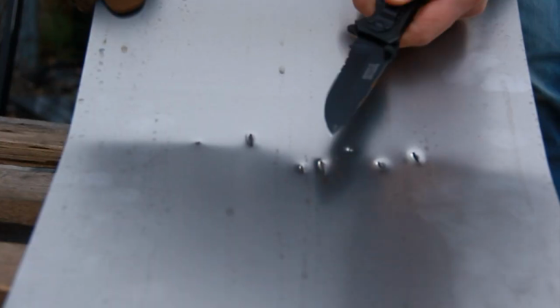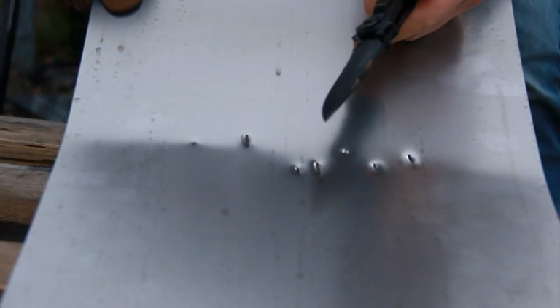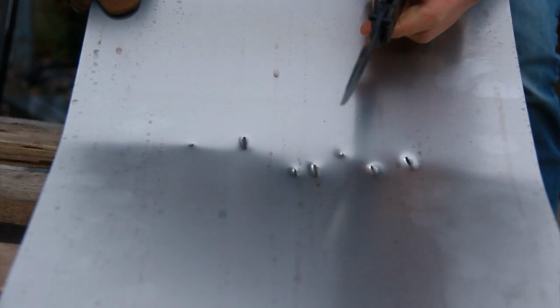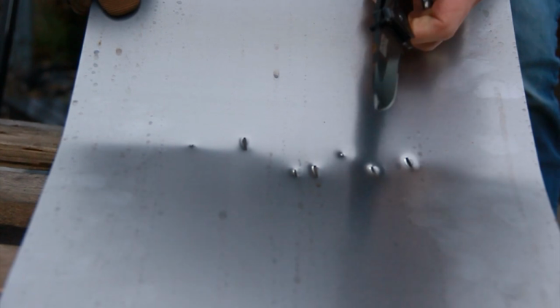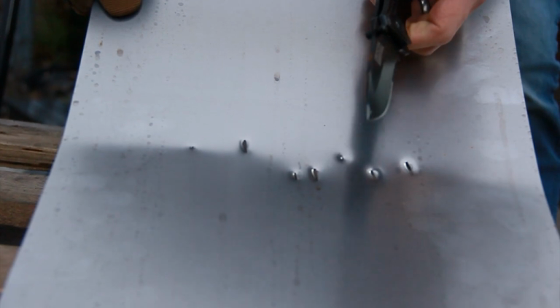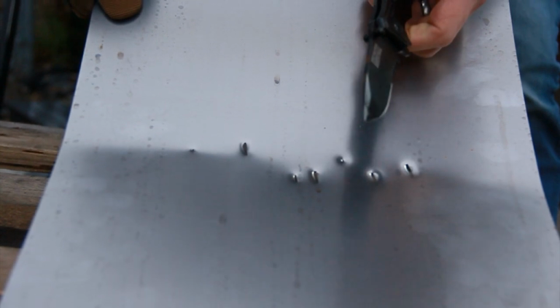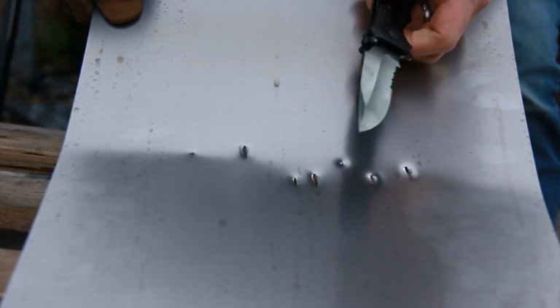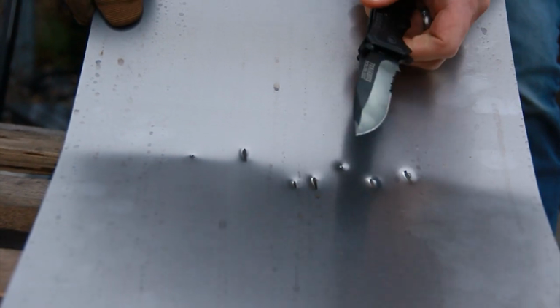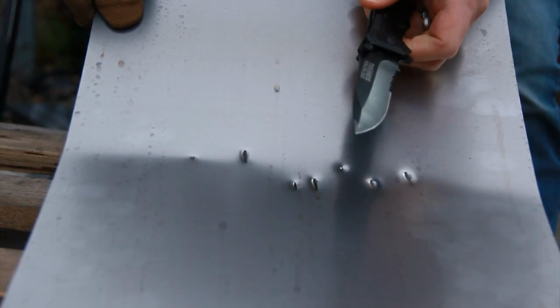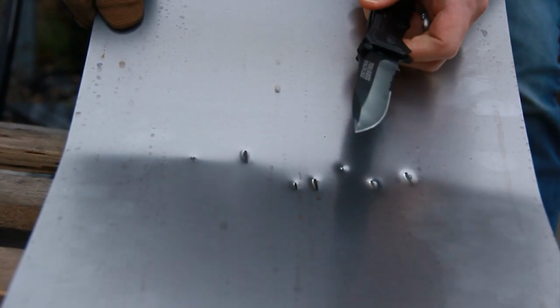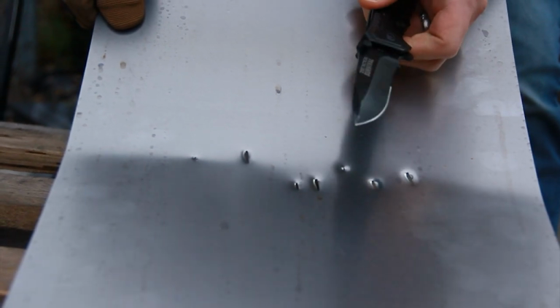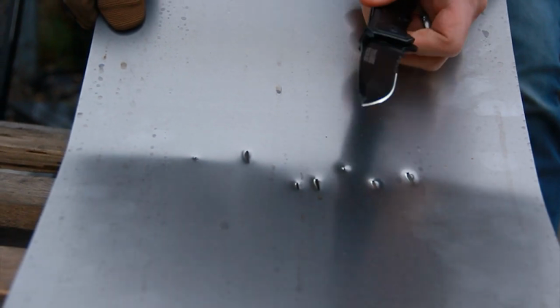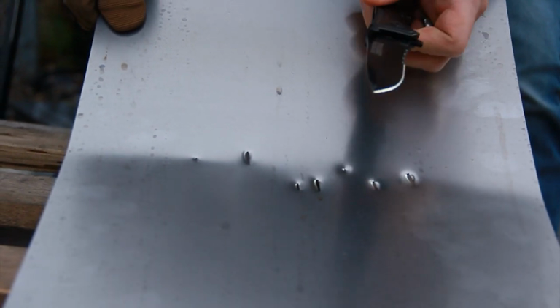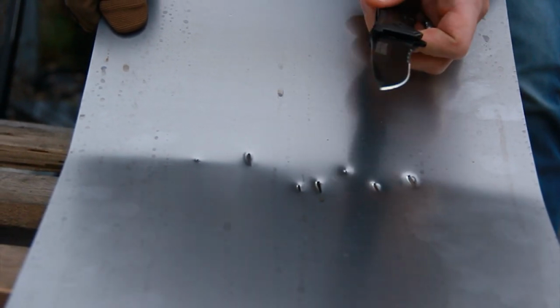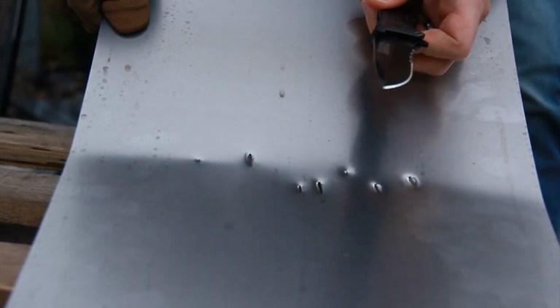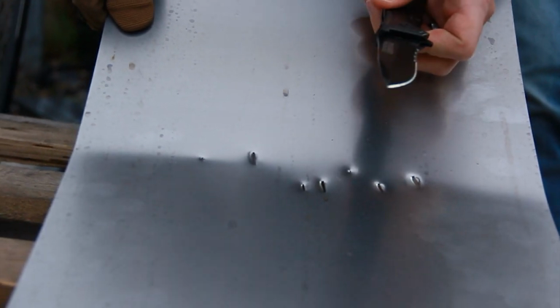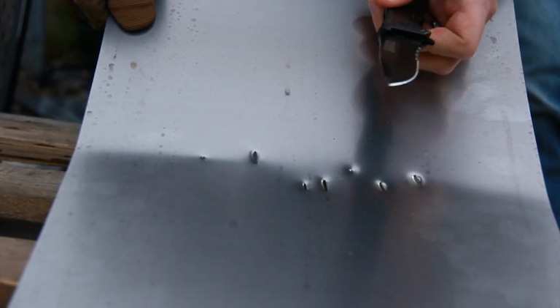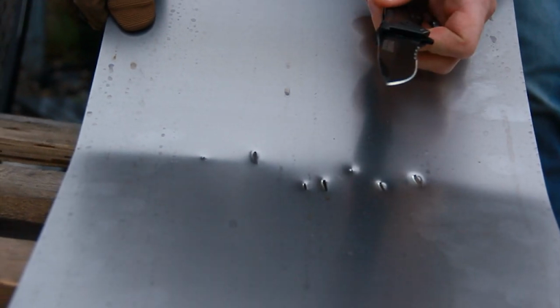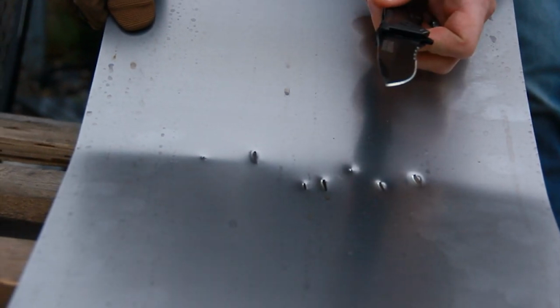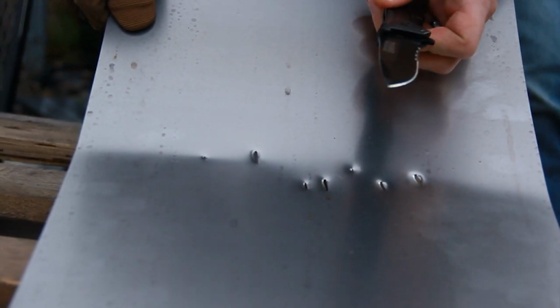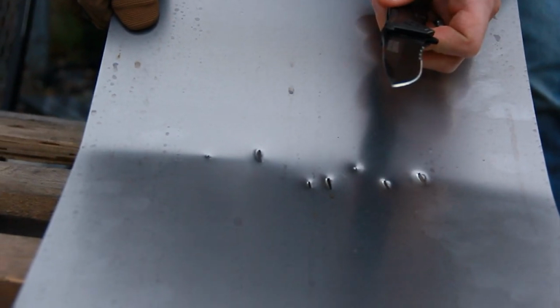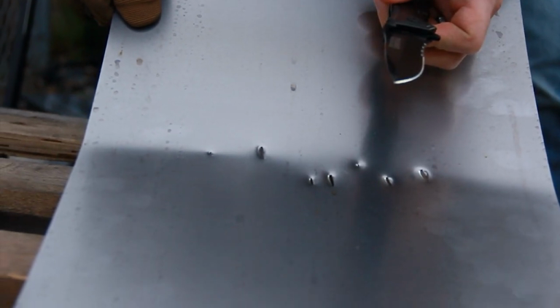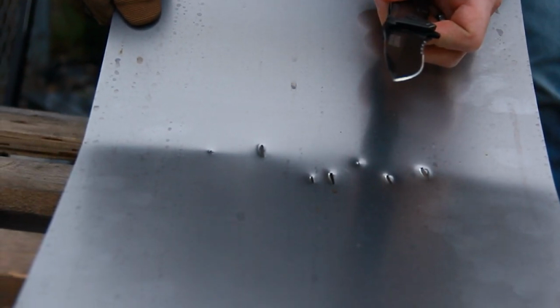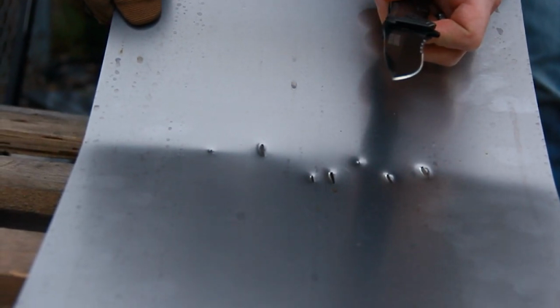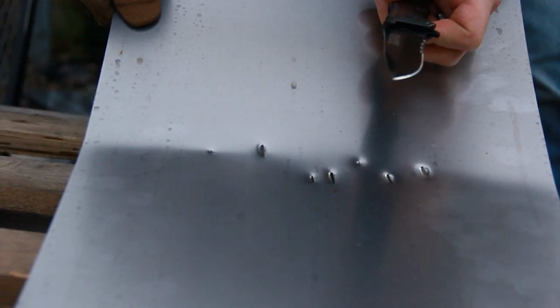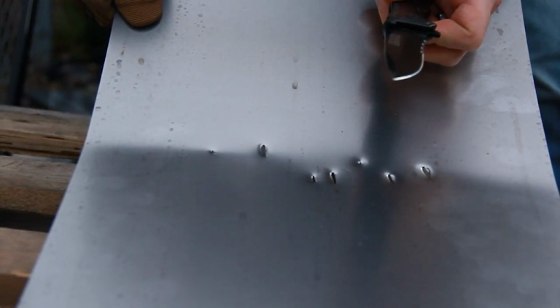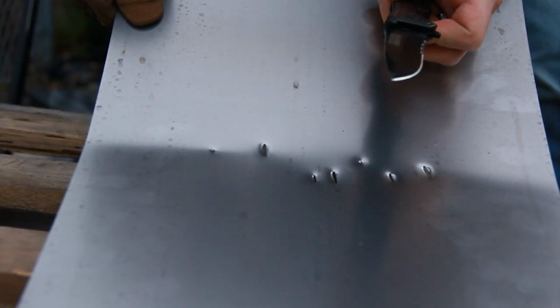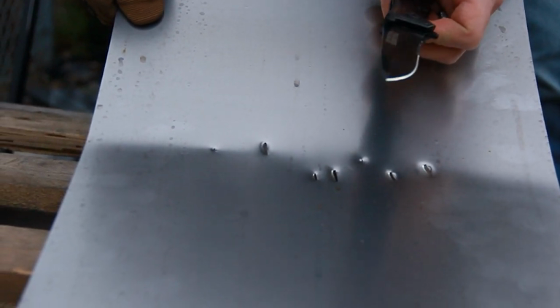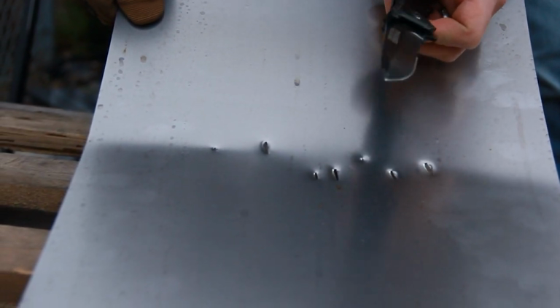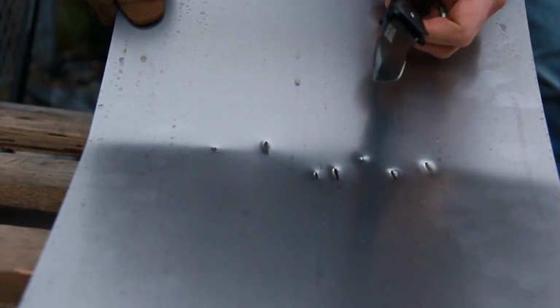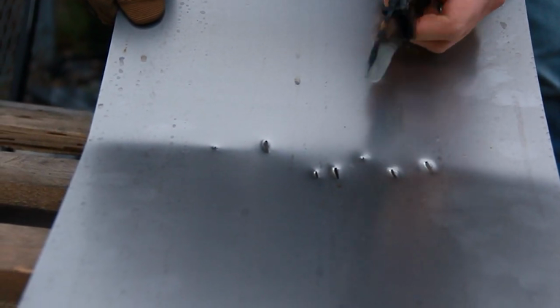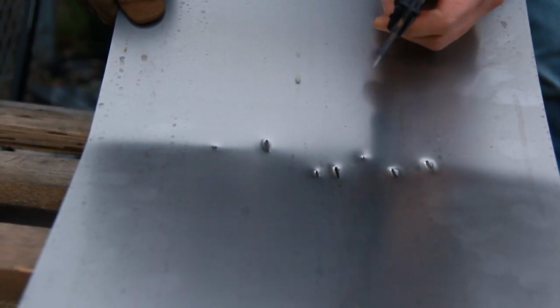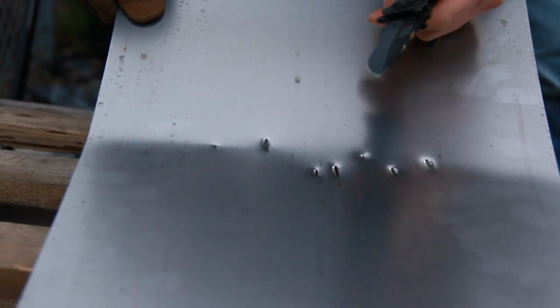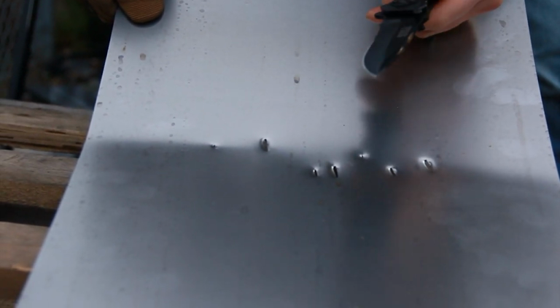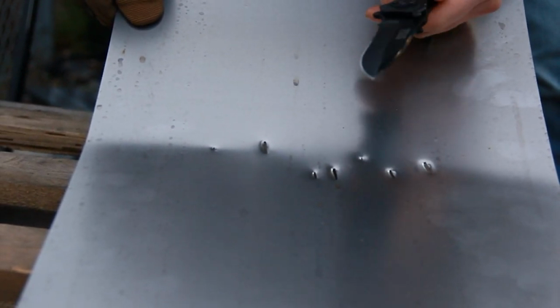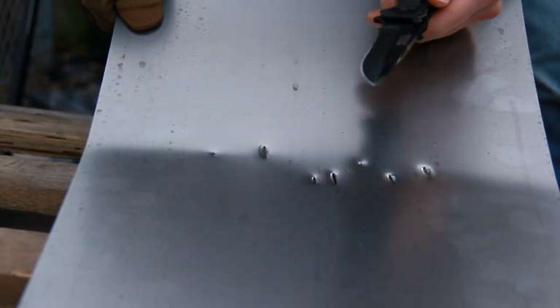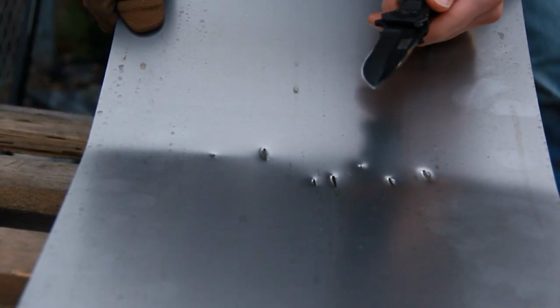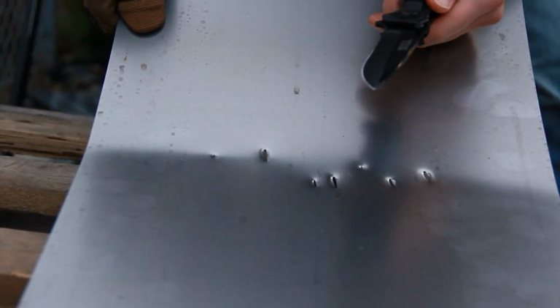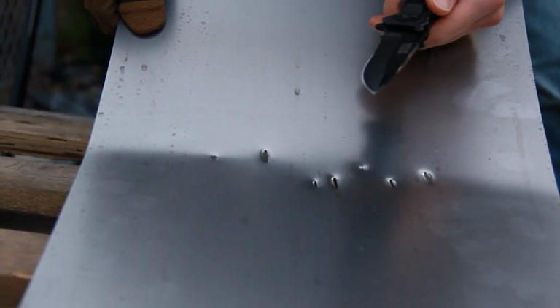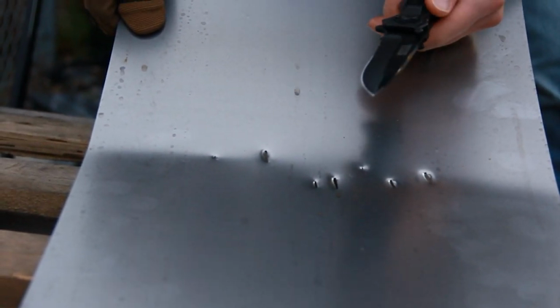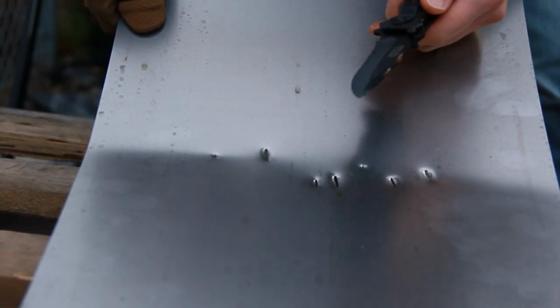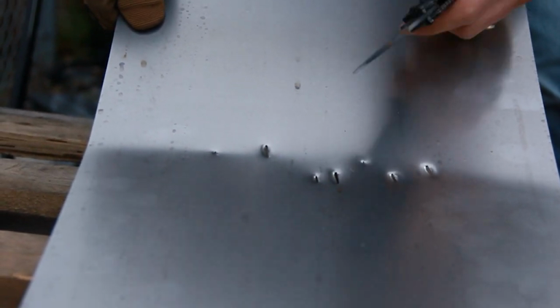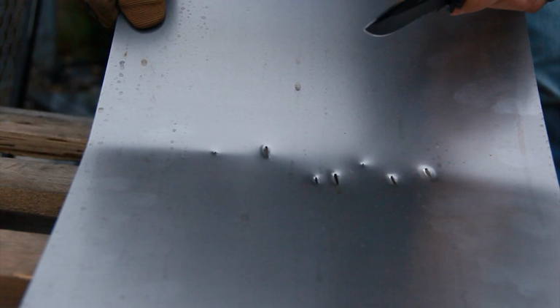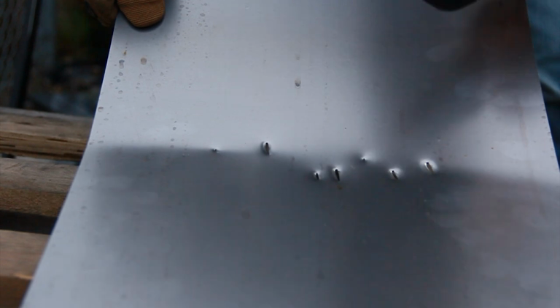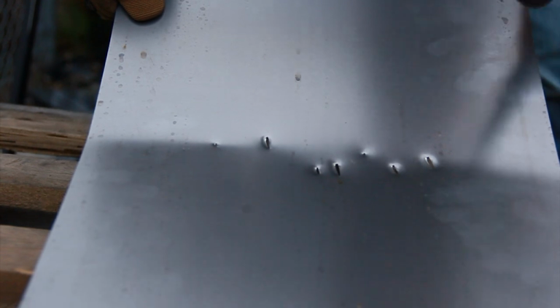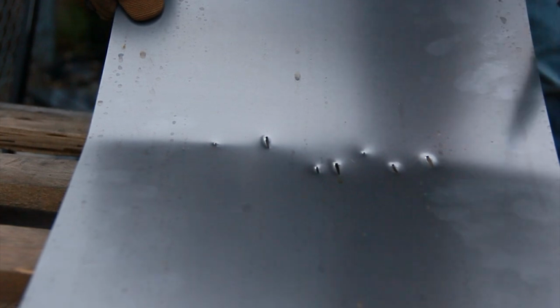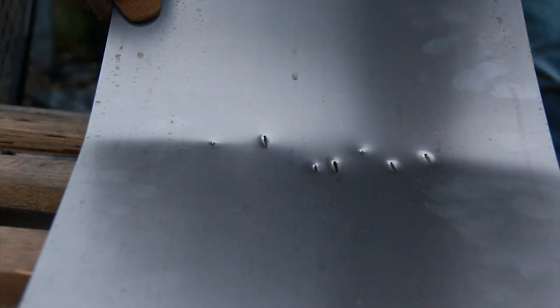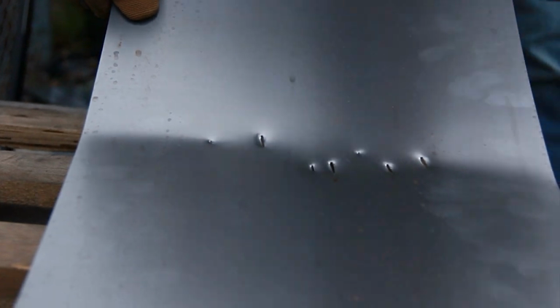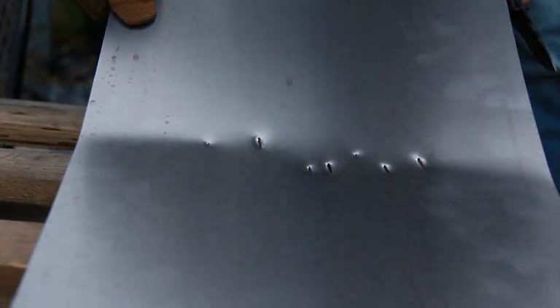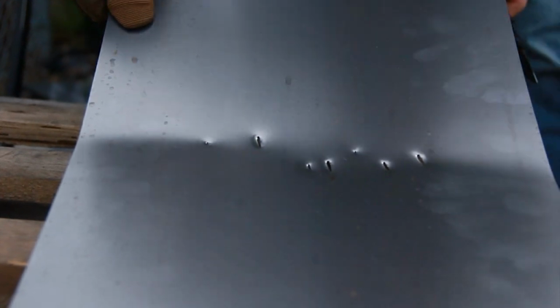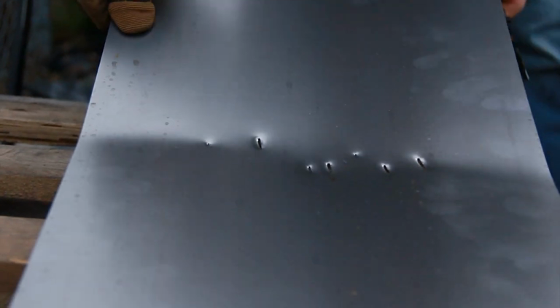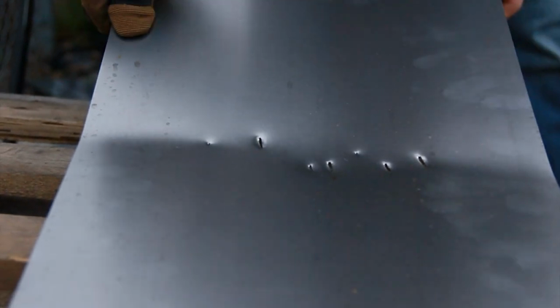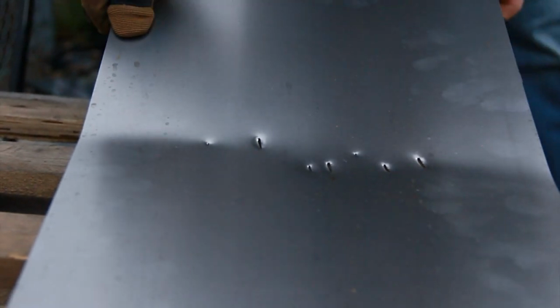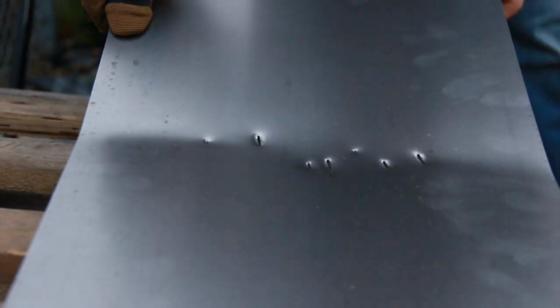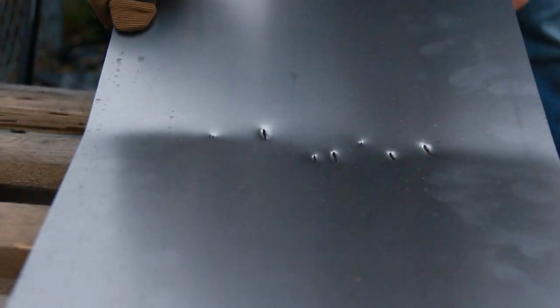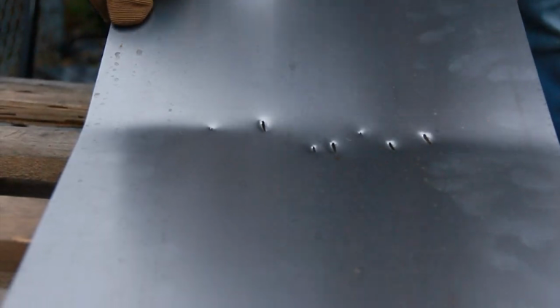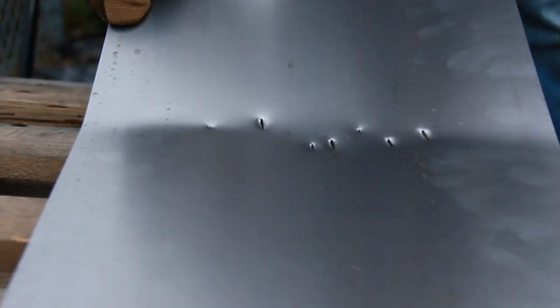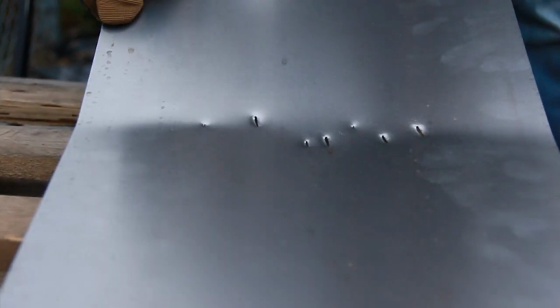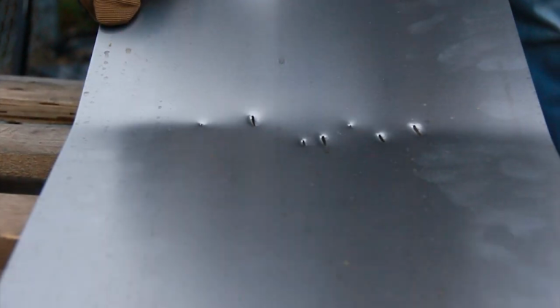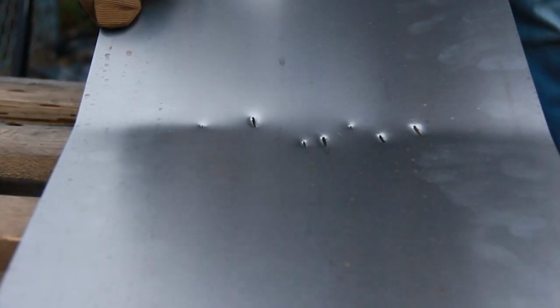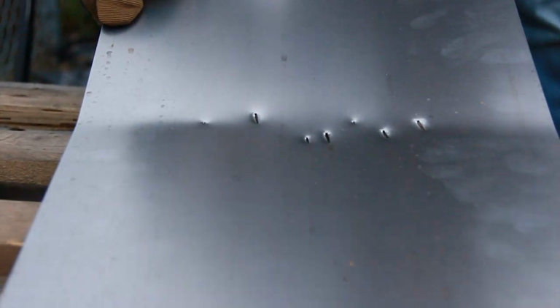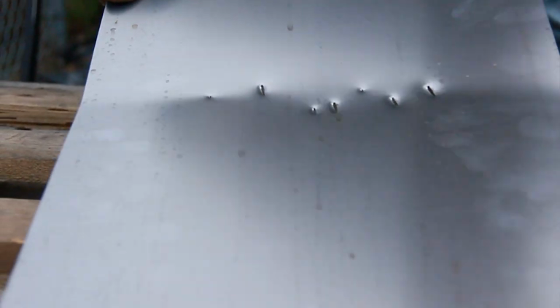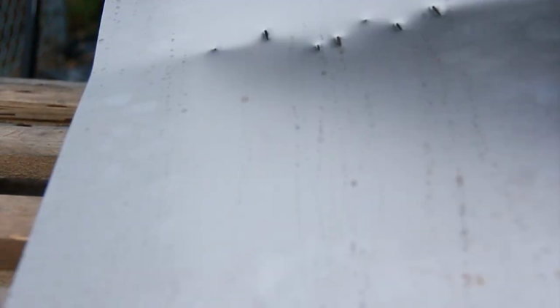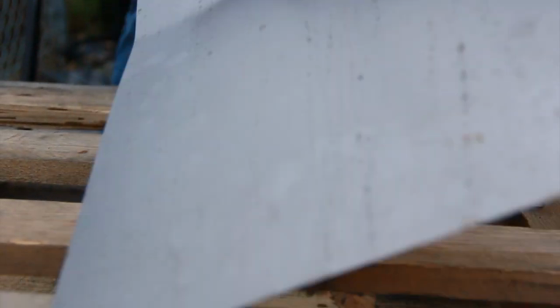We gave that some good puncture wounds. The tip is still intact — made it through on most of the stabs.